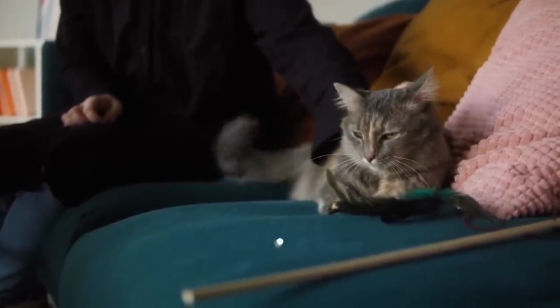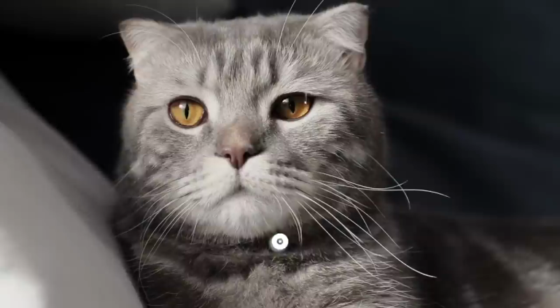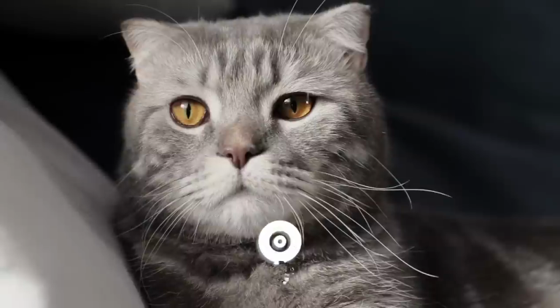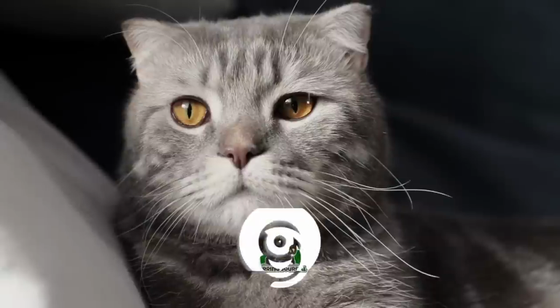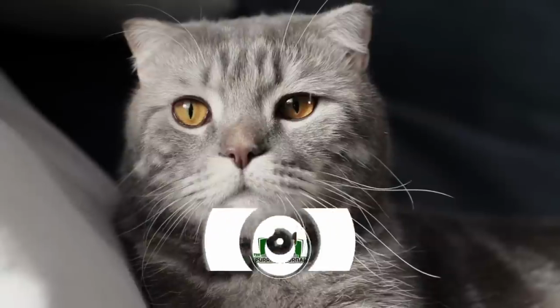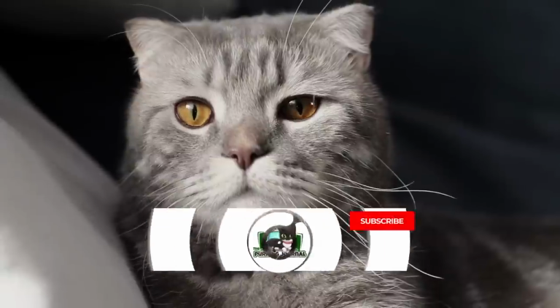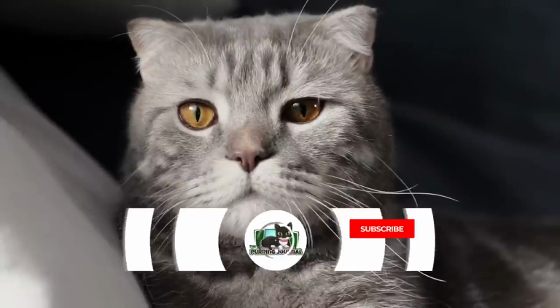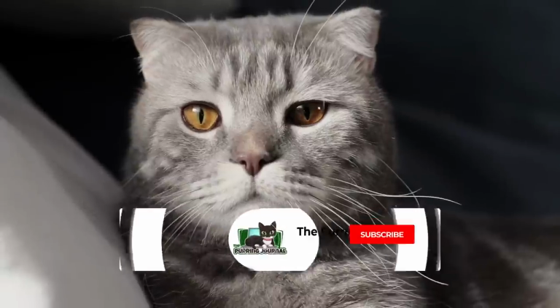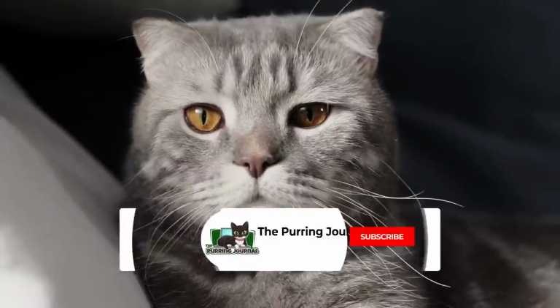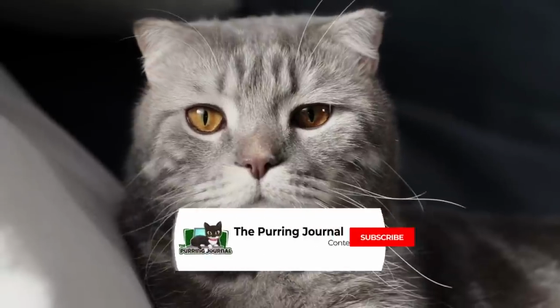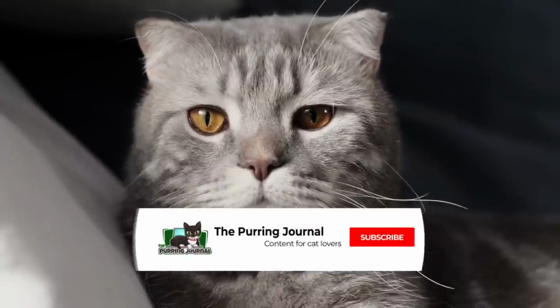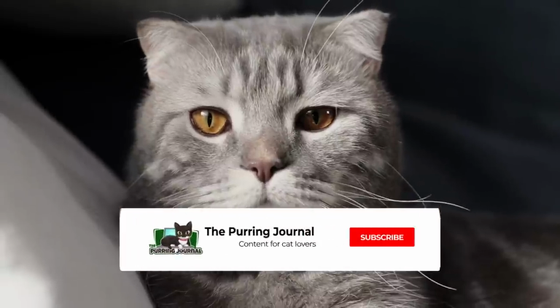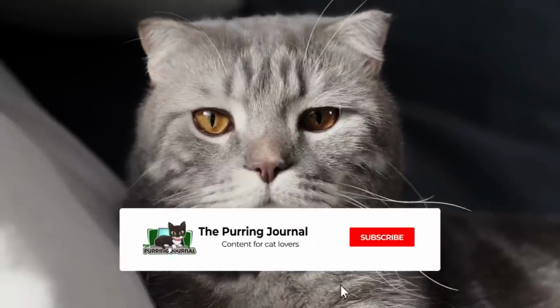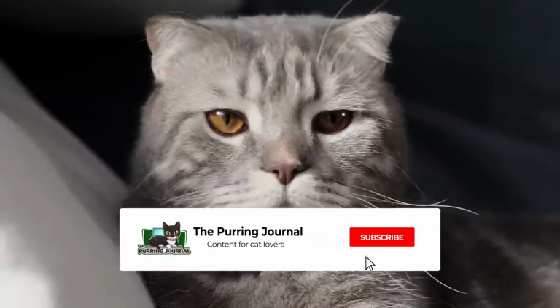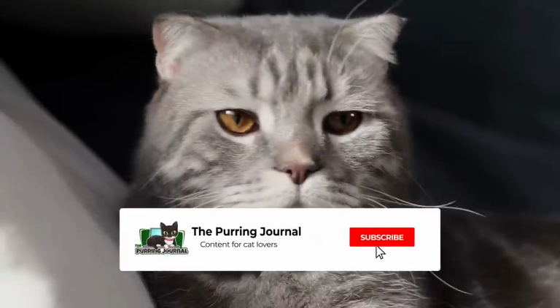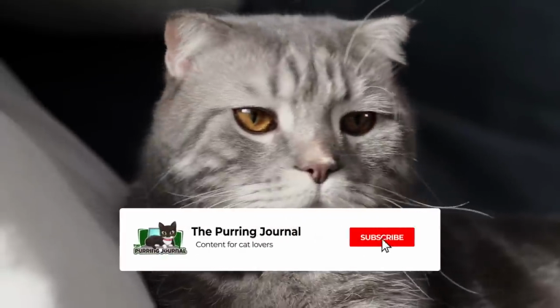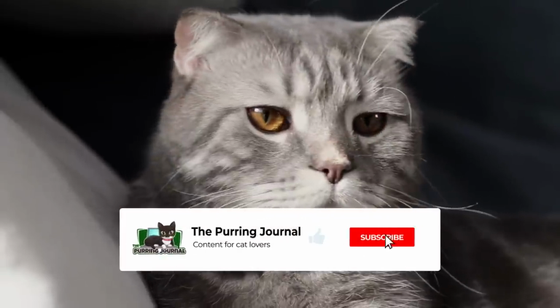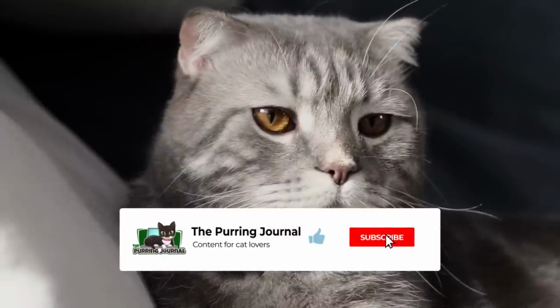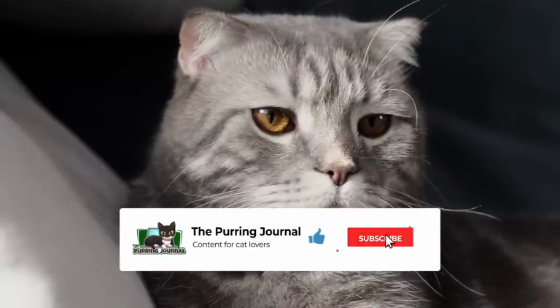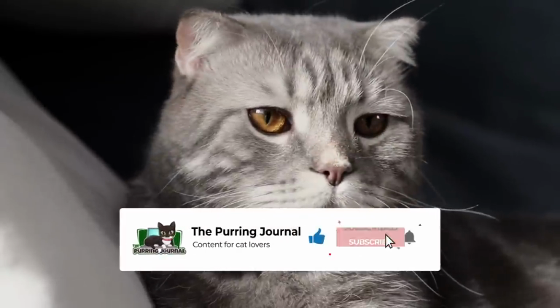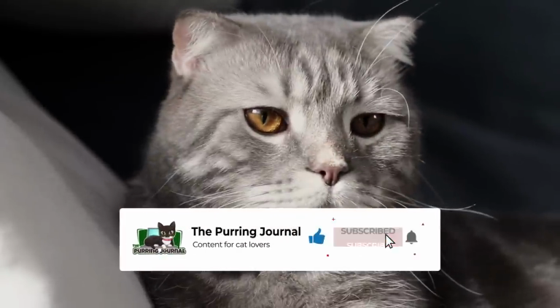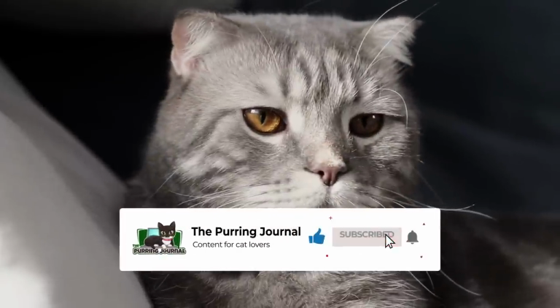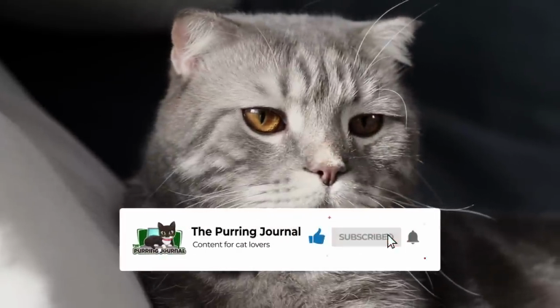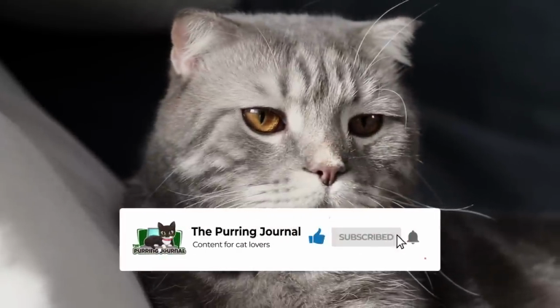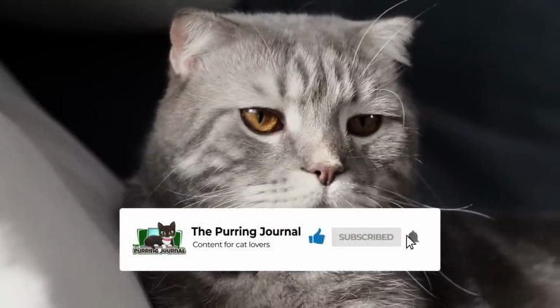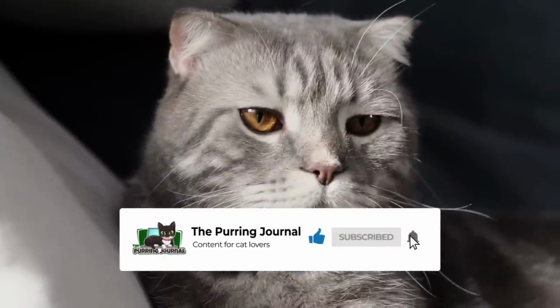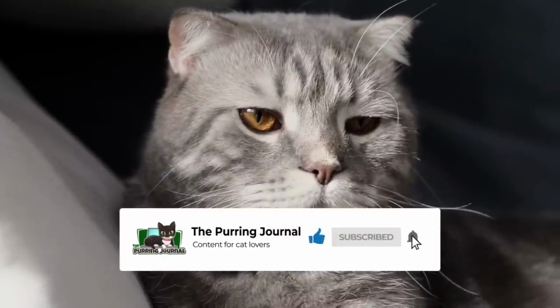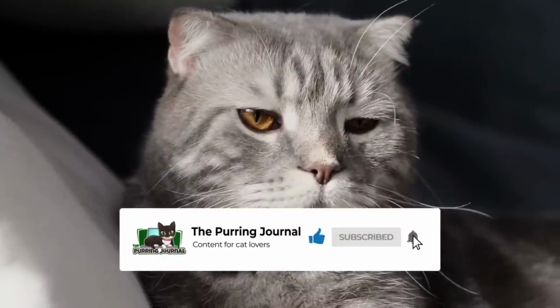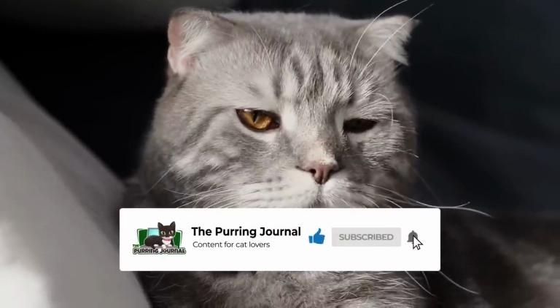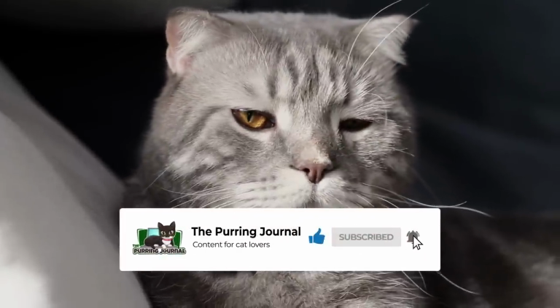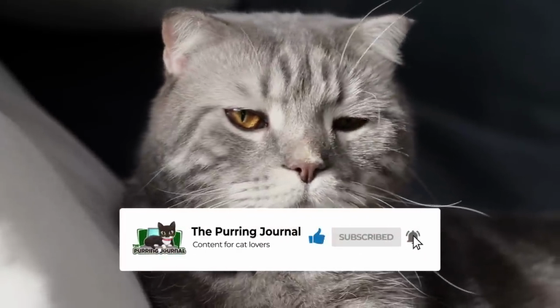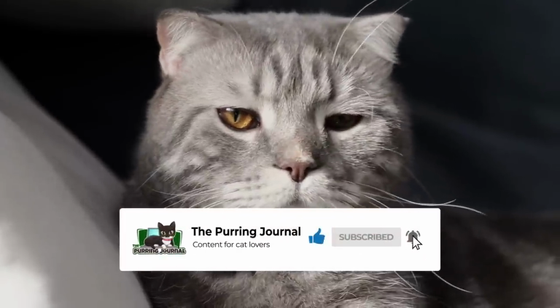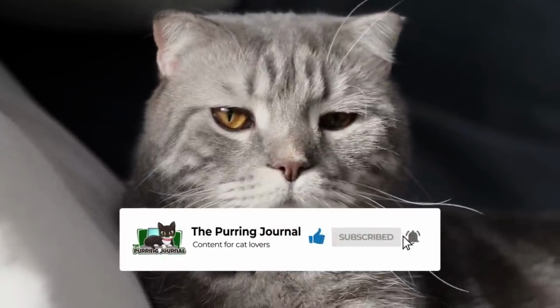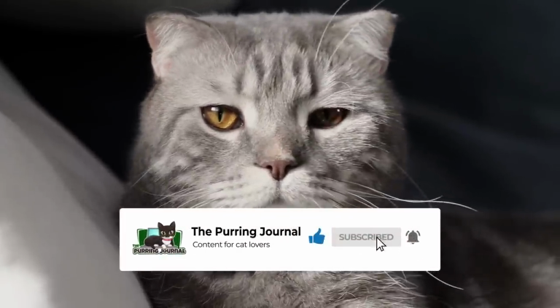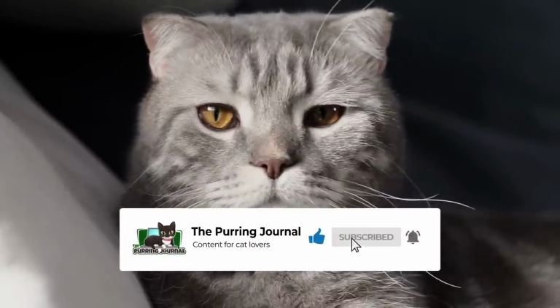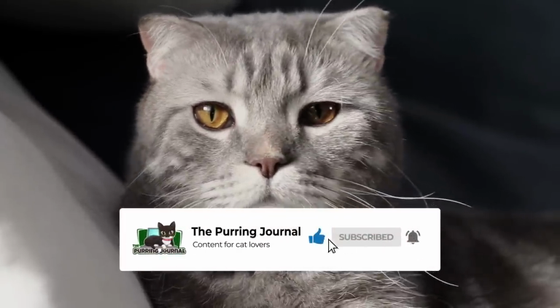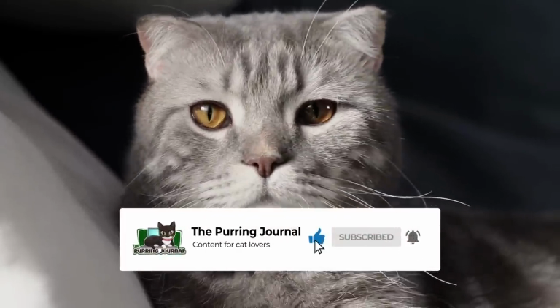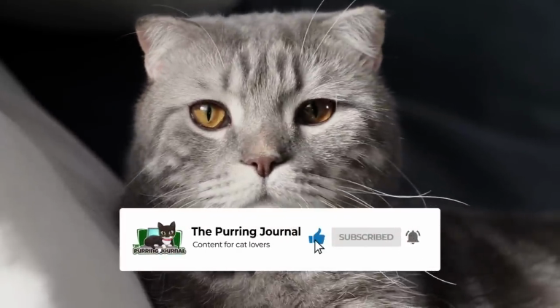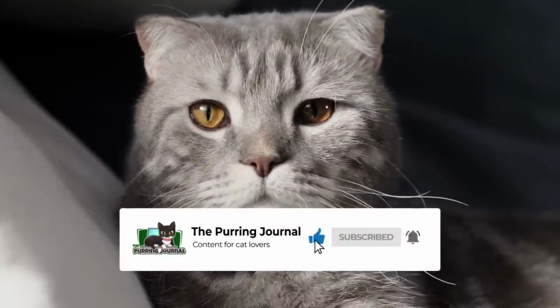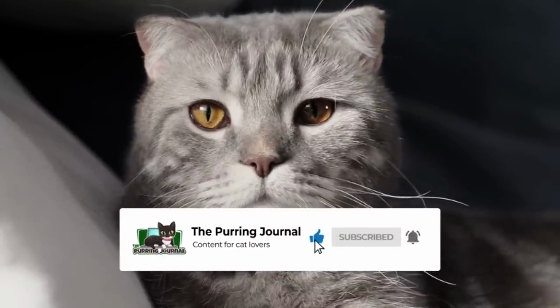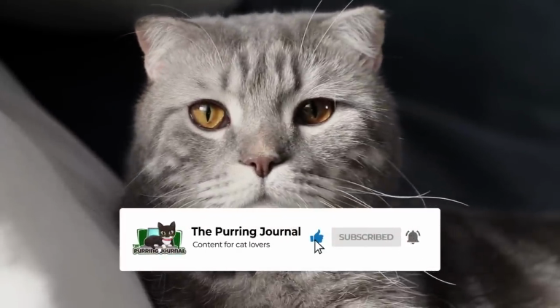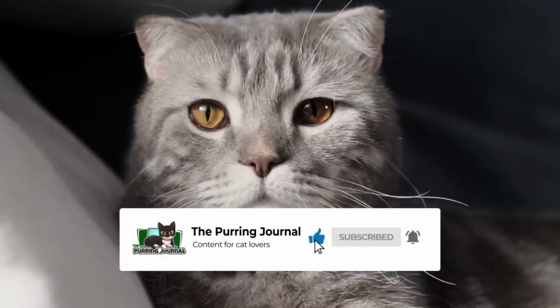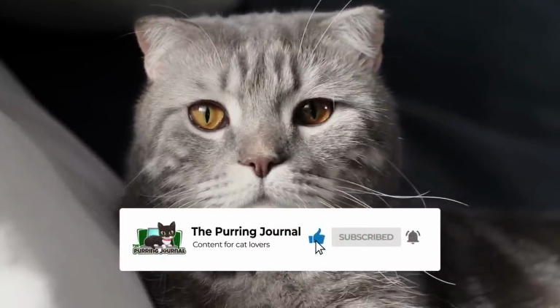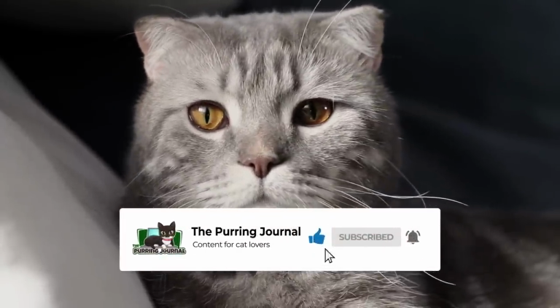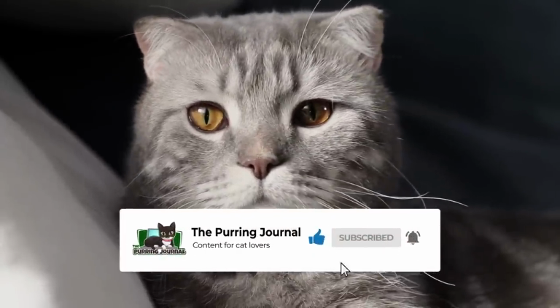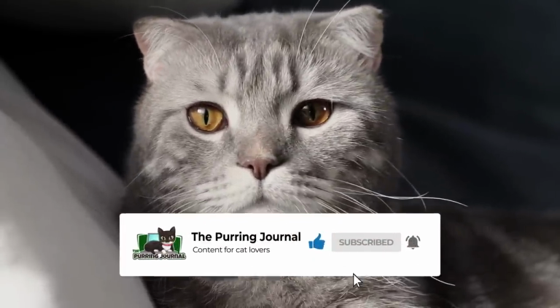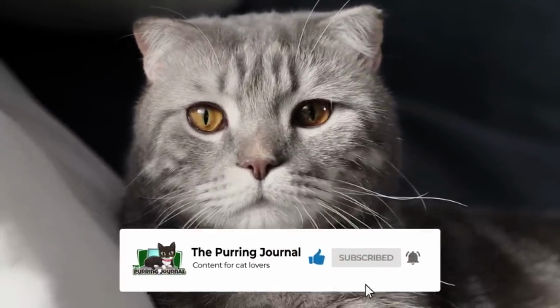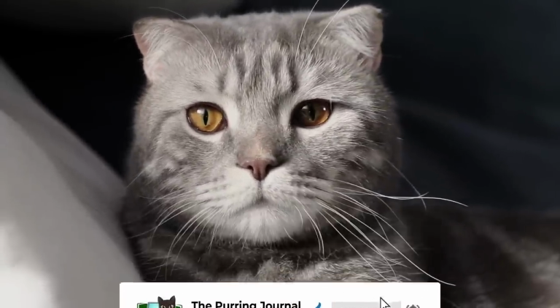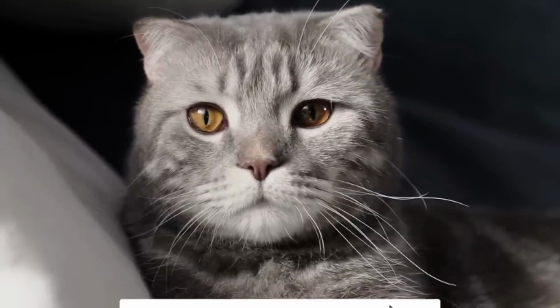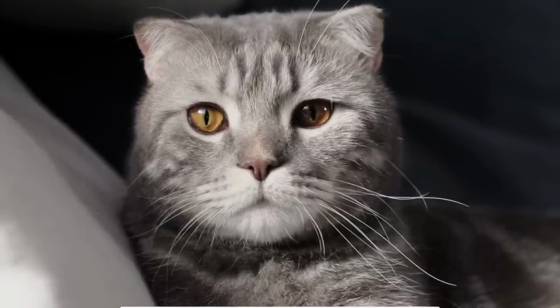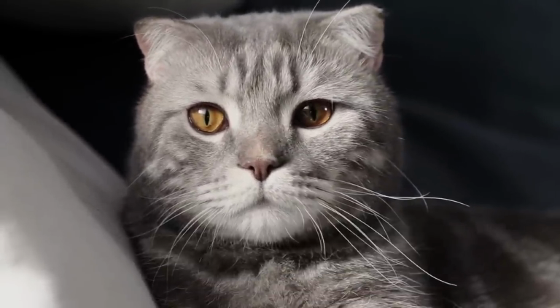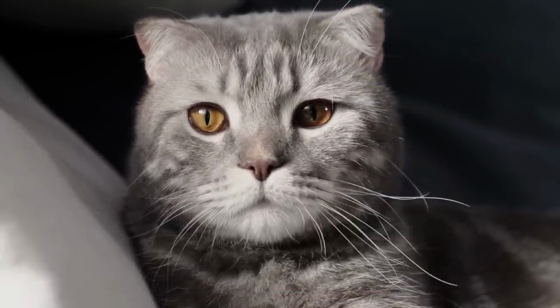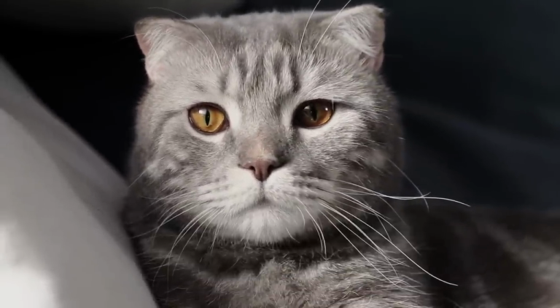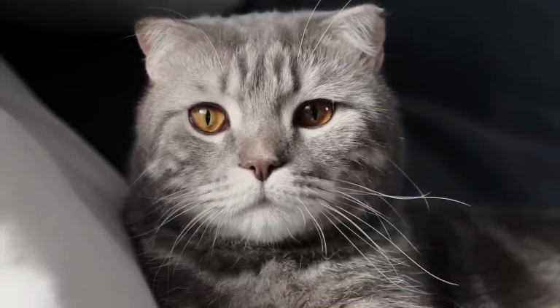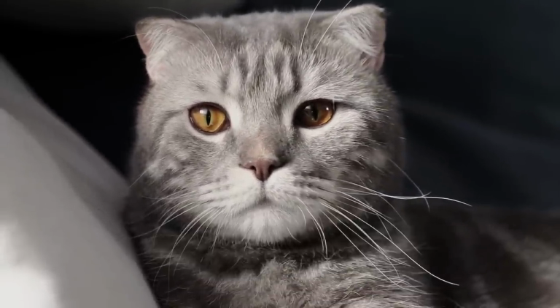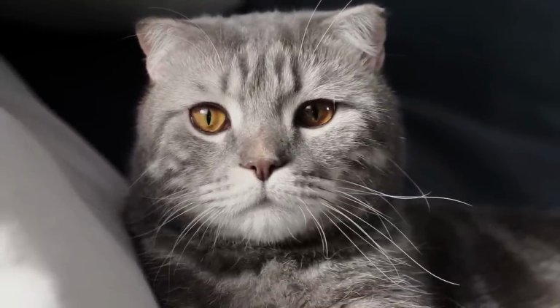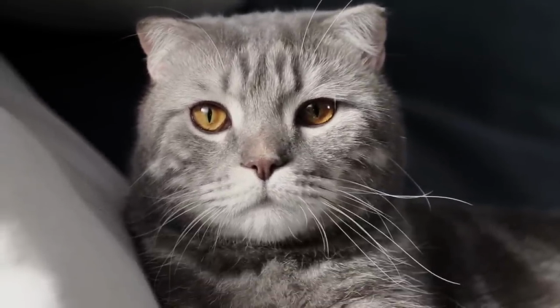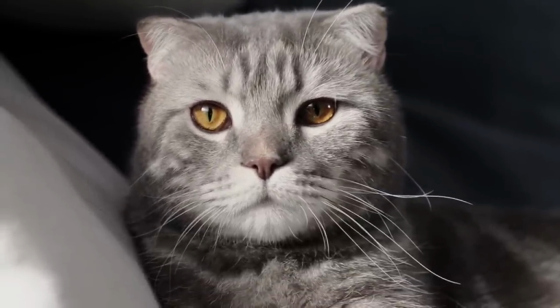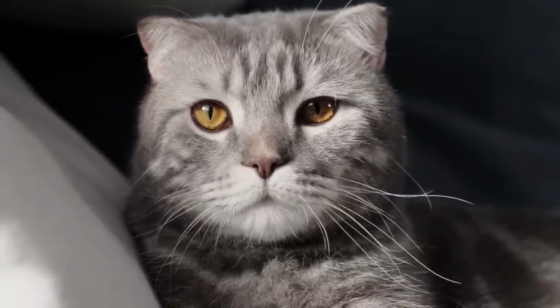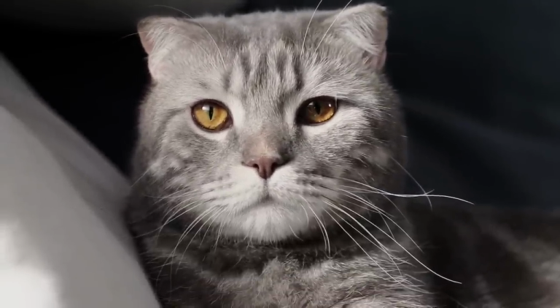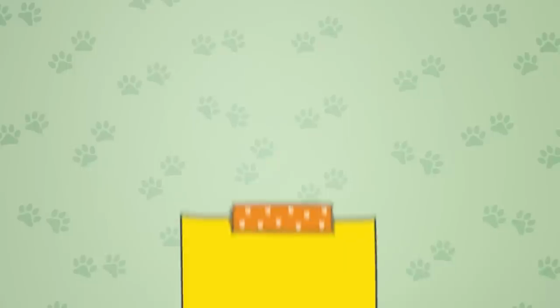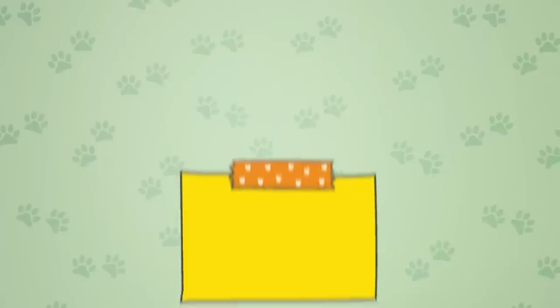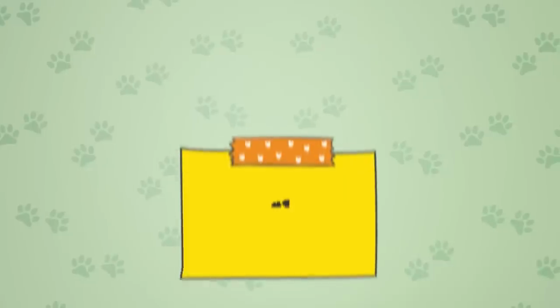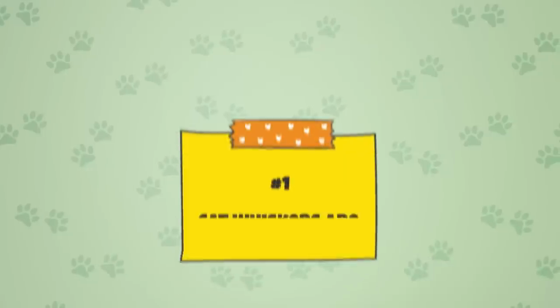If you enjoy this kind of content, subscribe to our channel for more cat videos. Now let's explore some amazing facts about cats' whiskers.